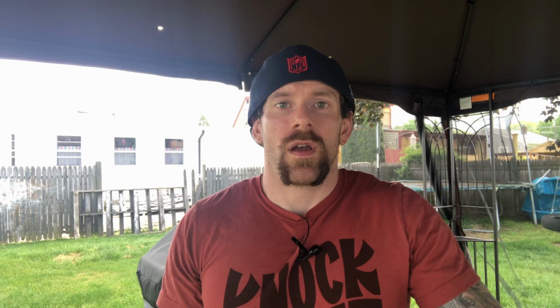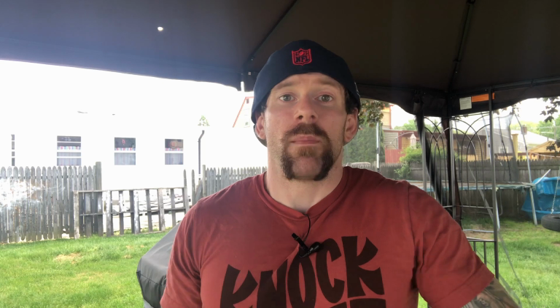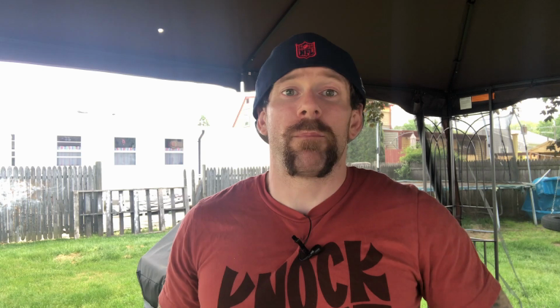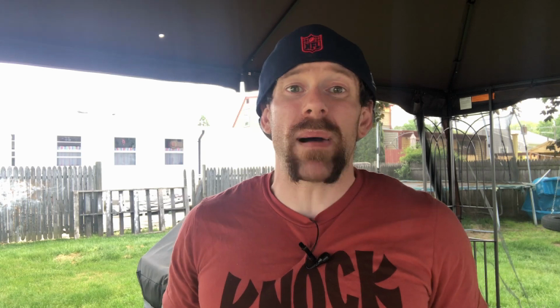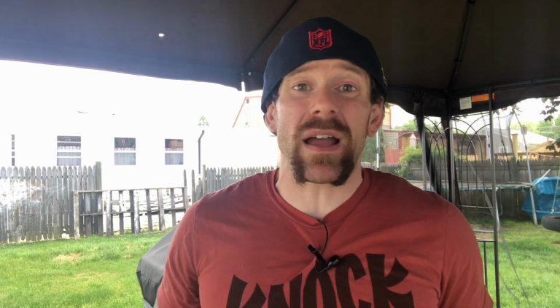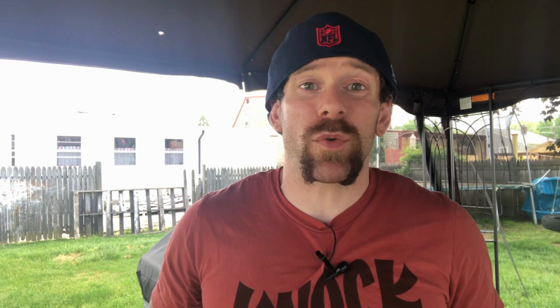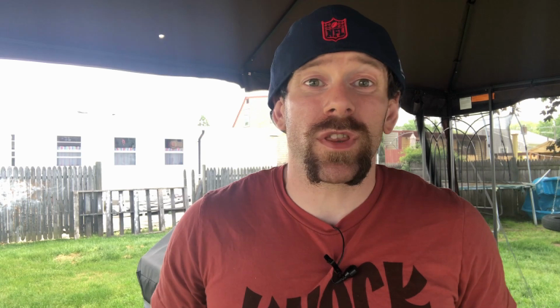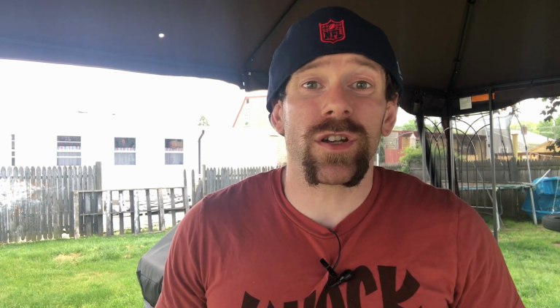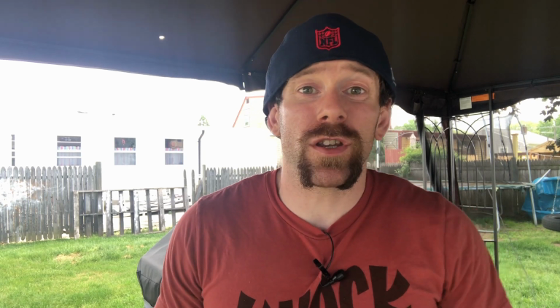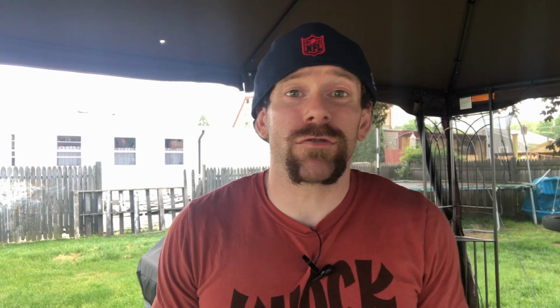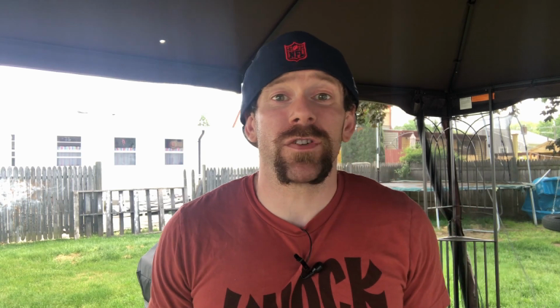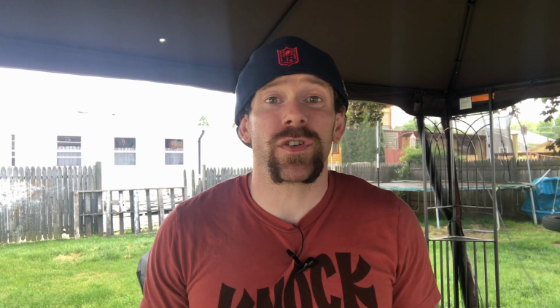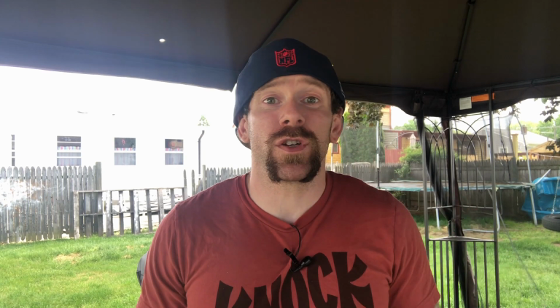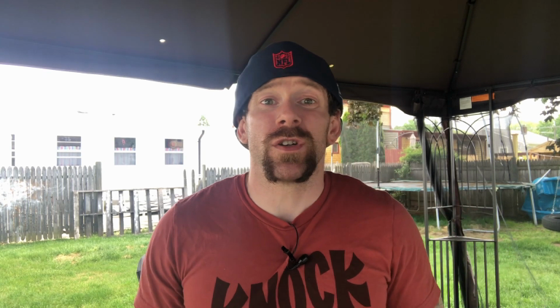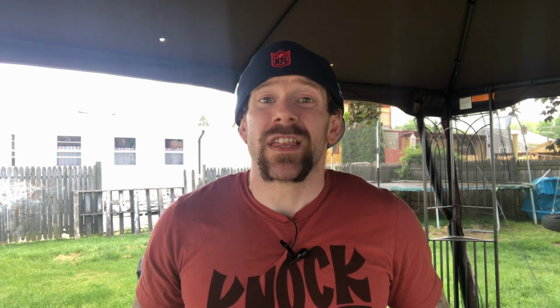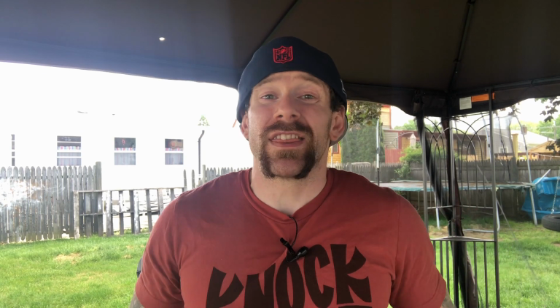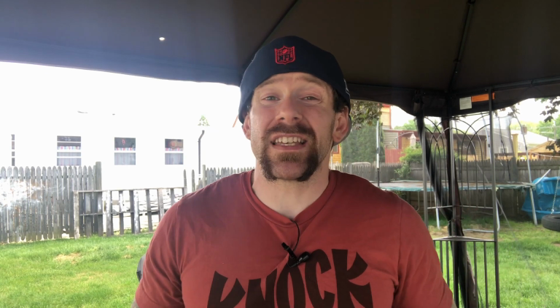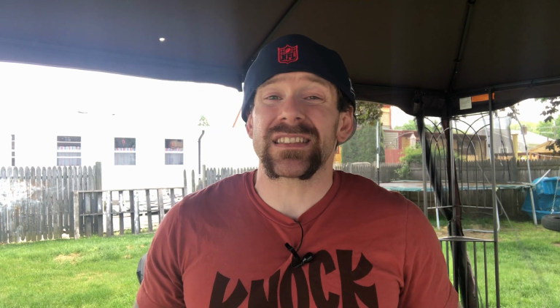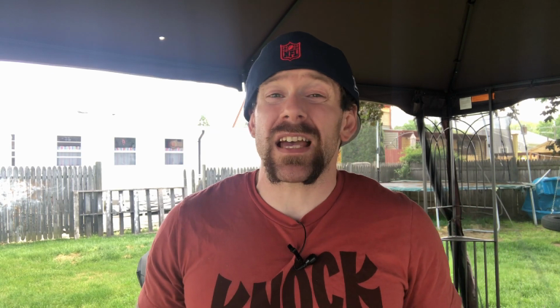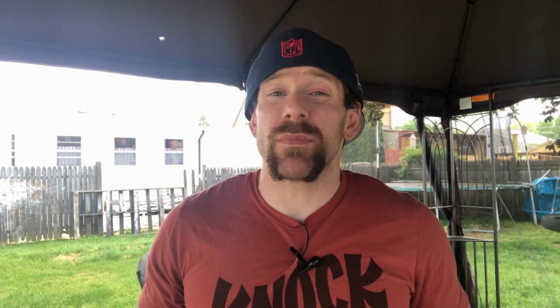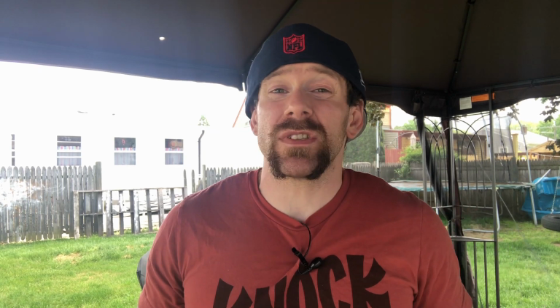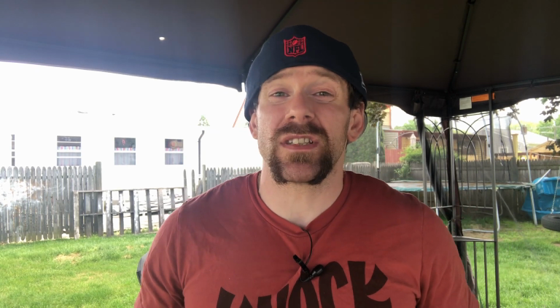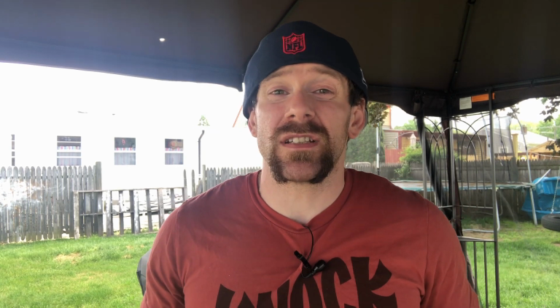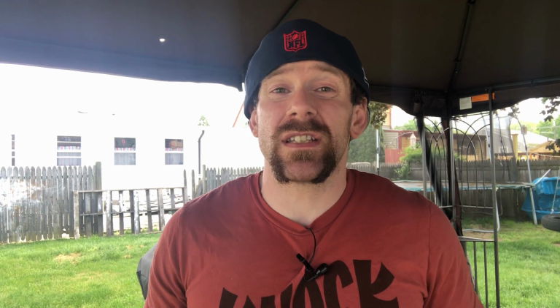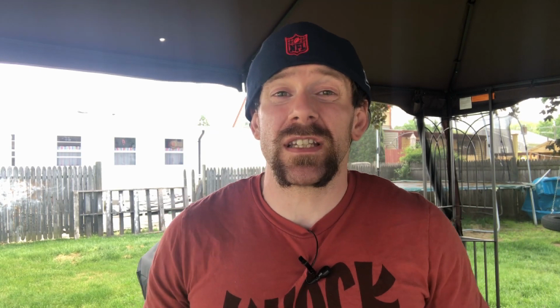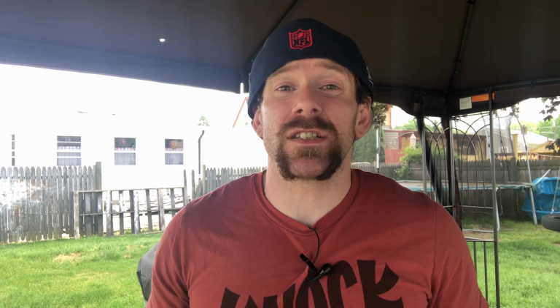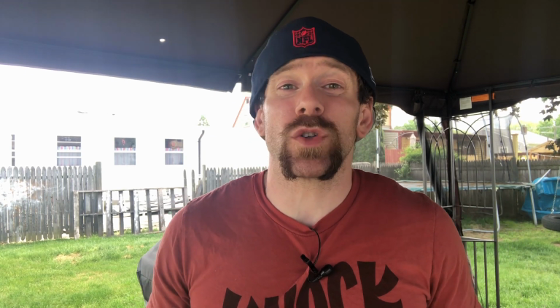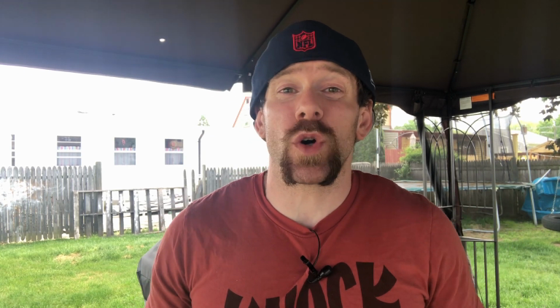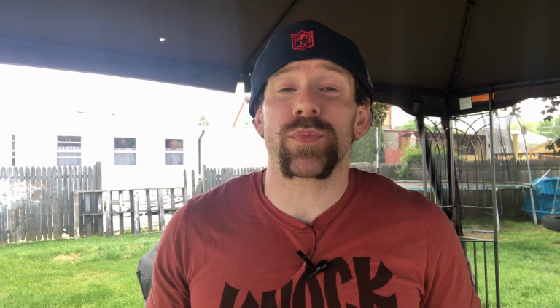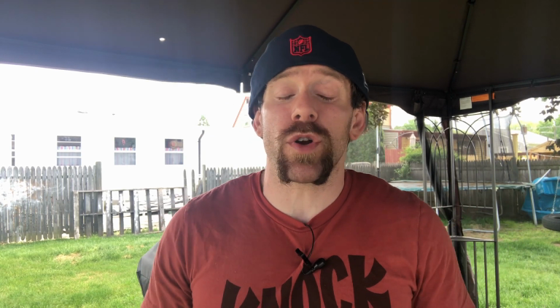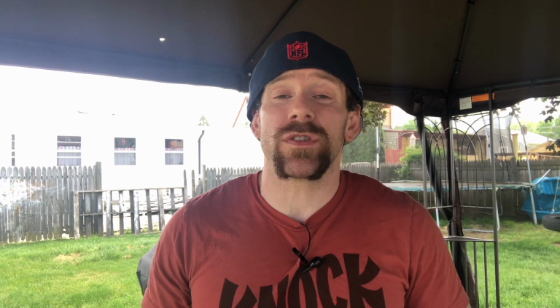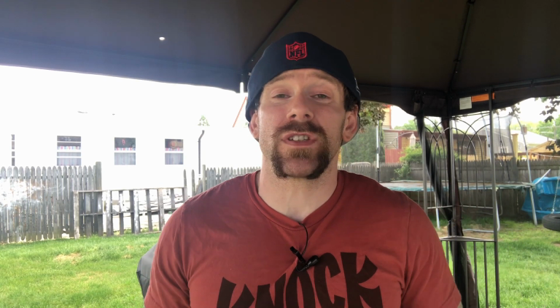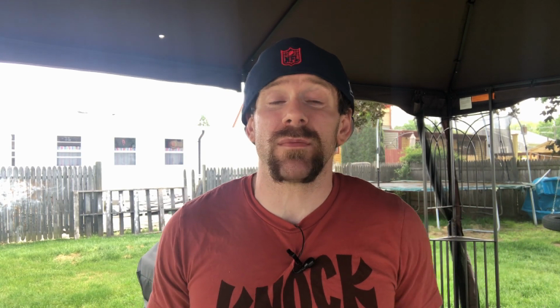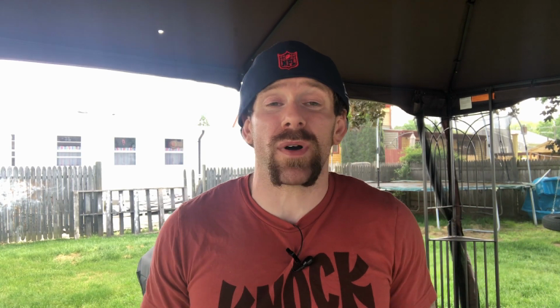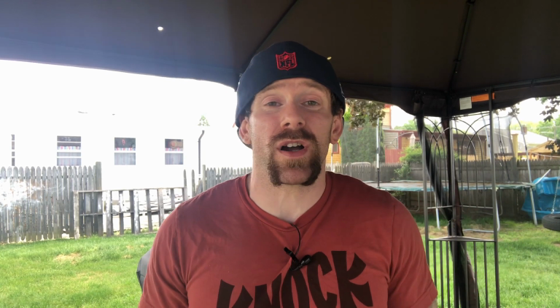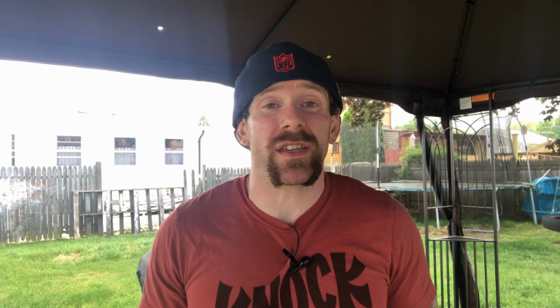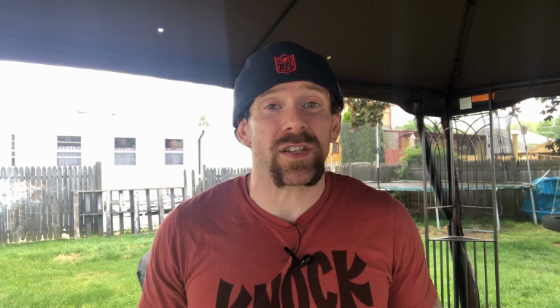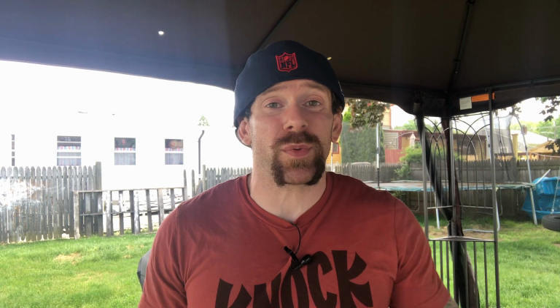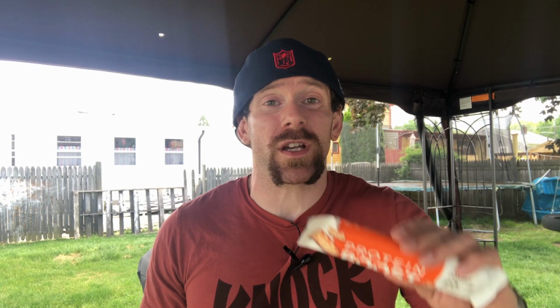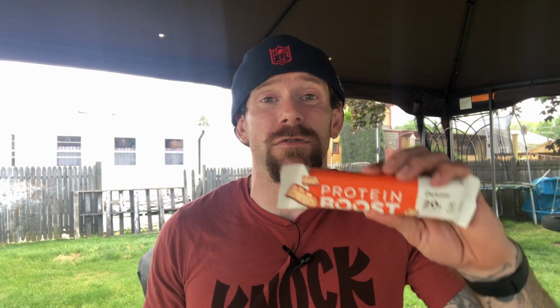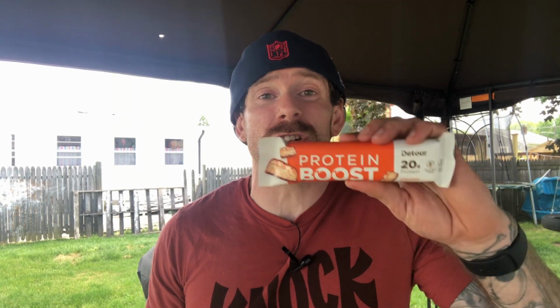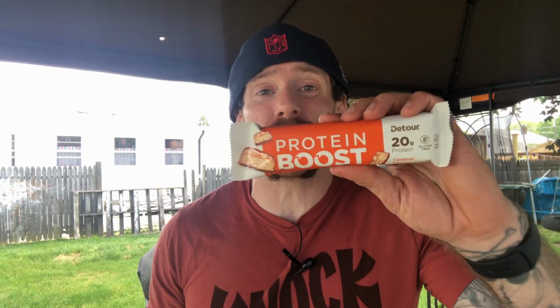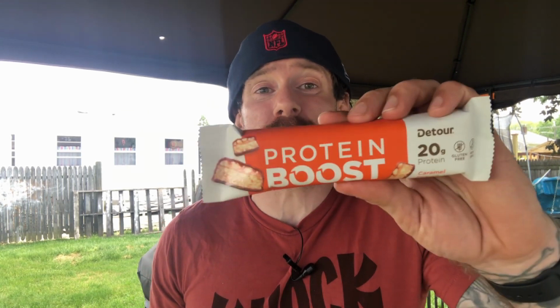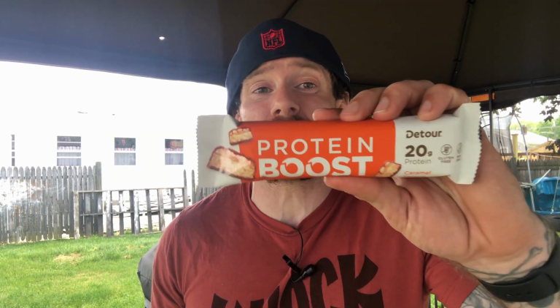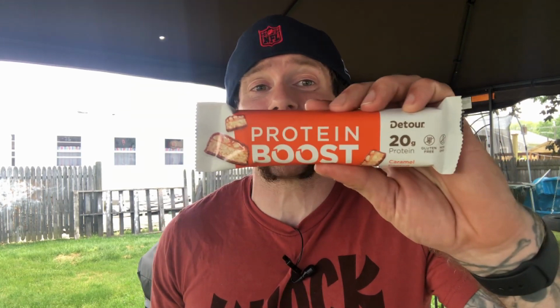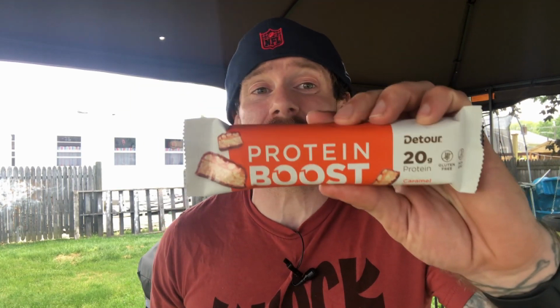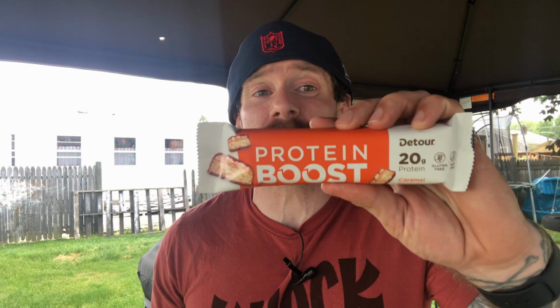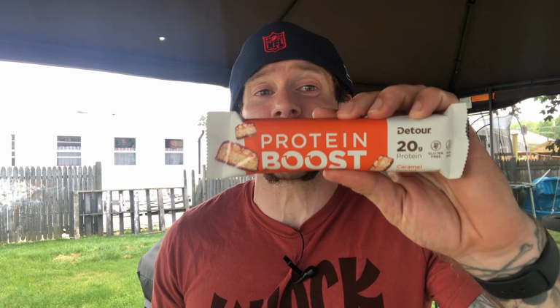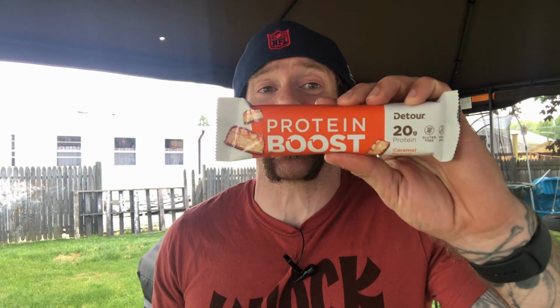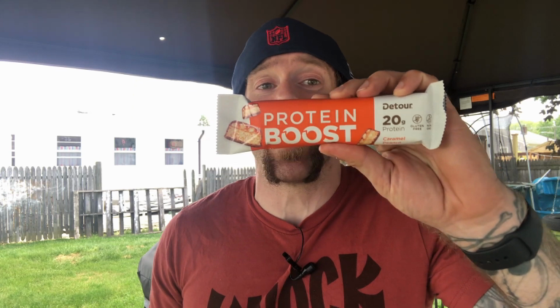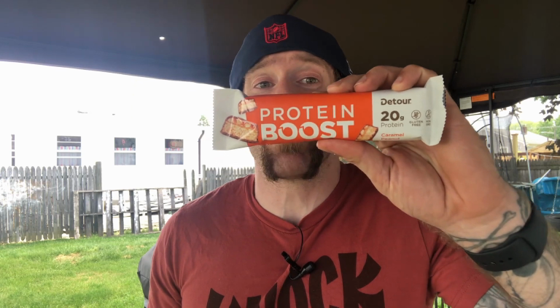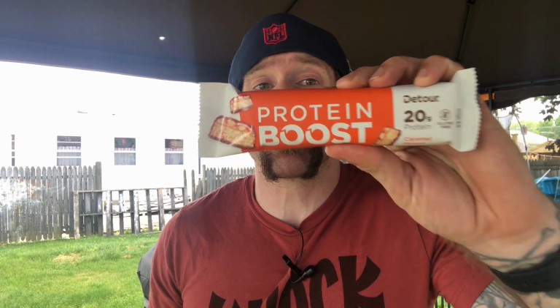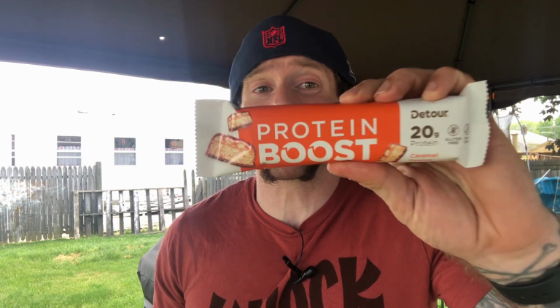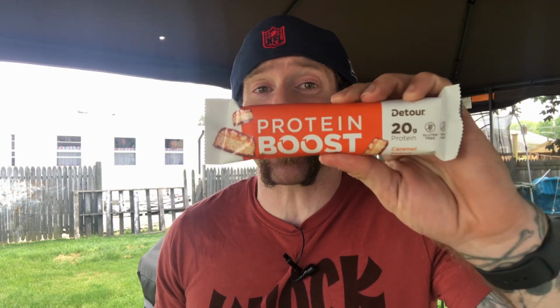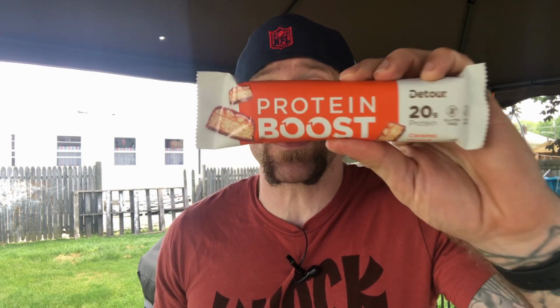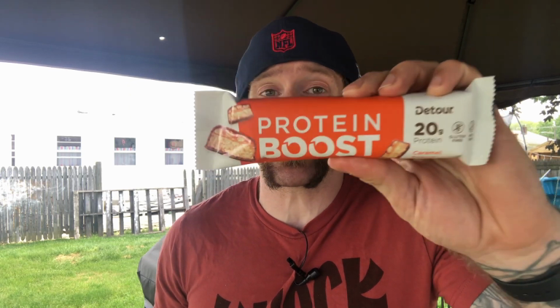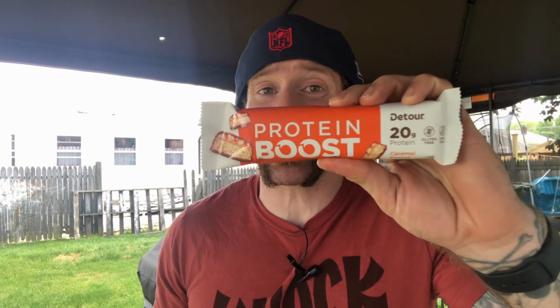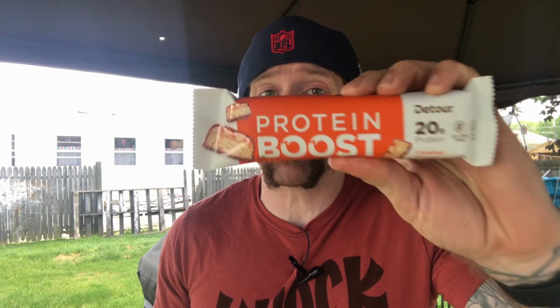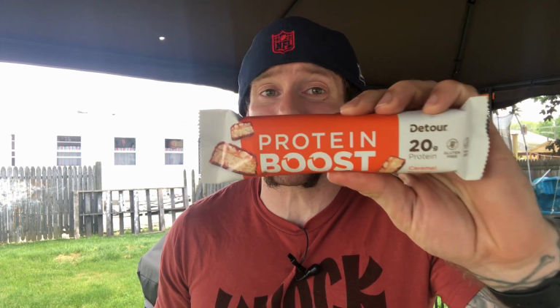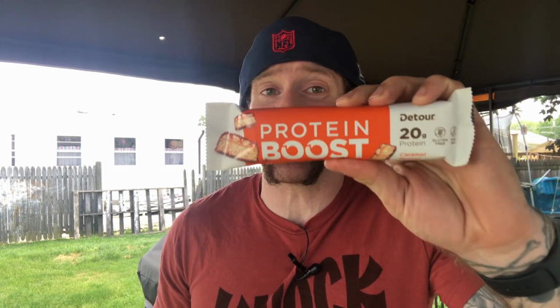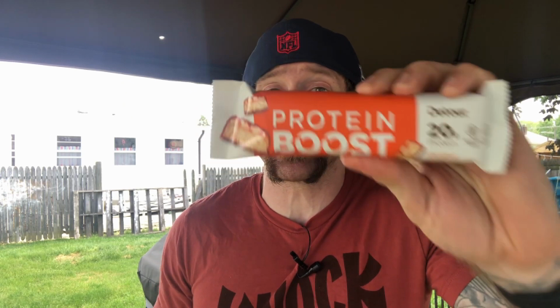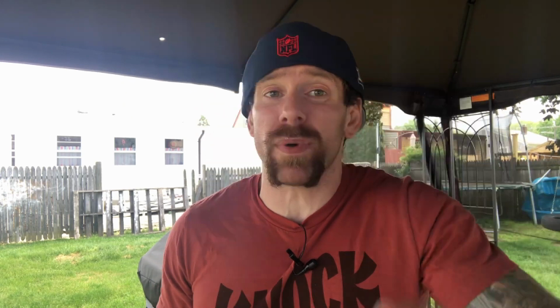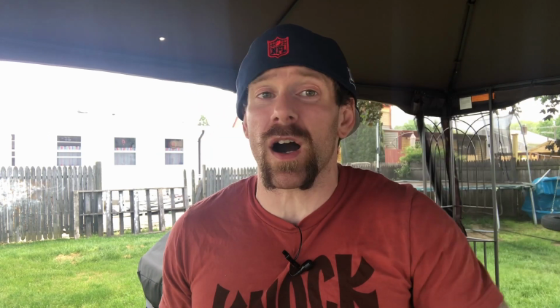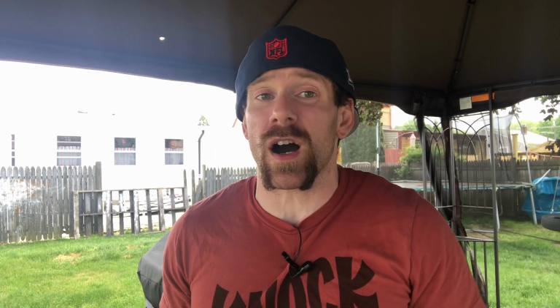Back with another review — this time it's the Detour protein bar. We're gonna review the Detour protein boost bar.